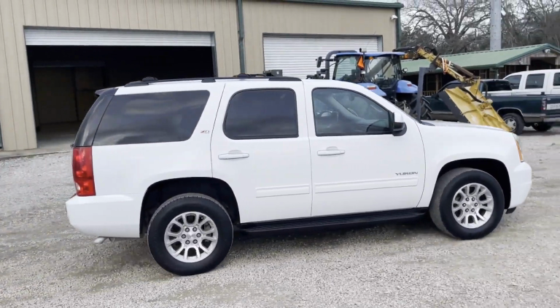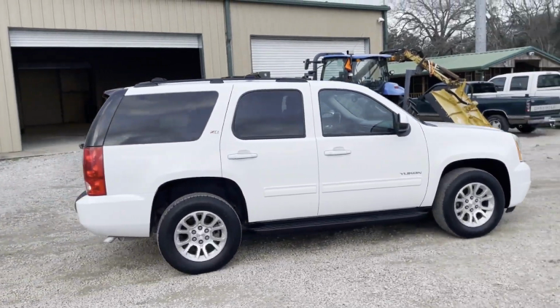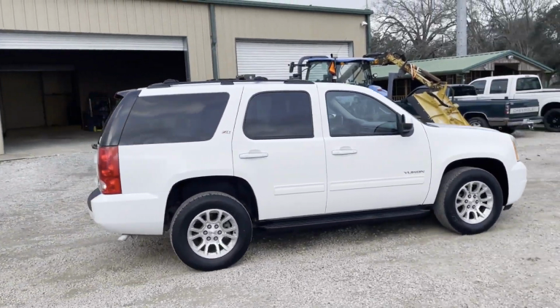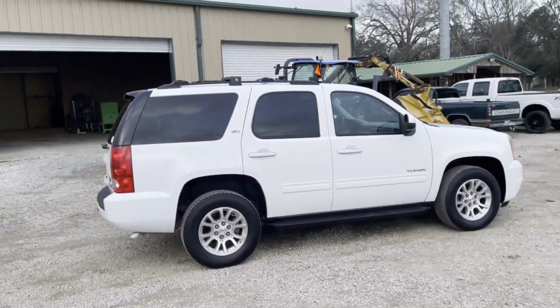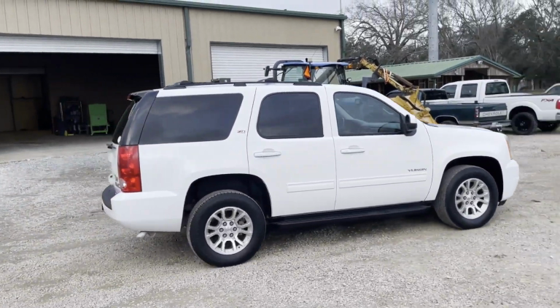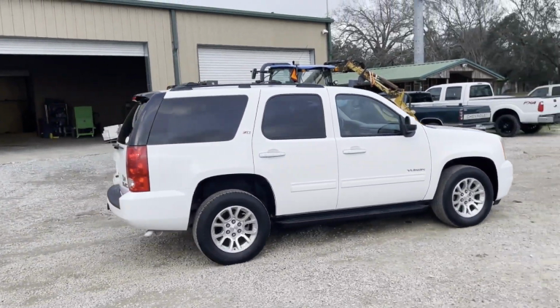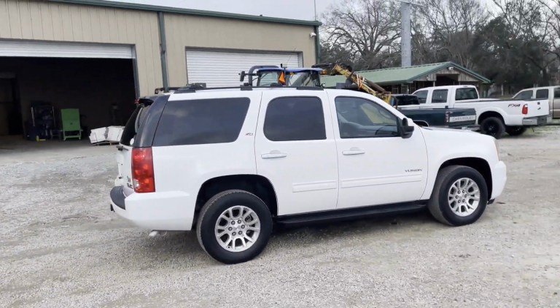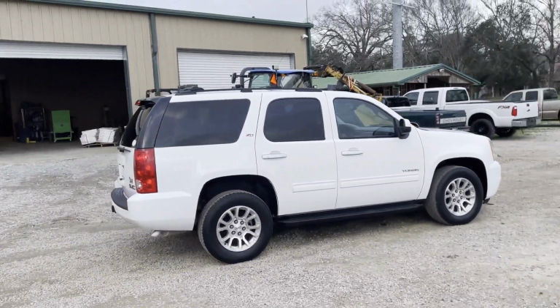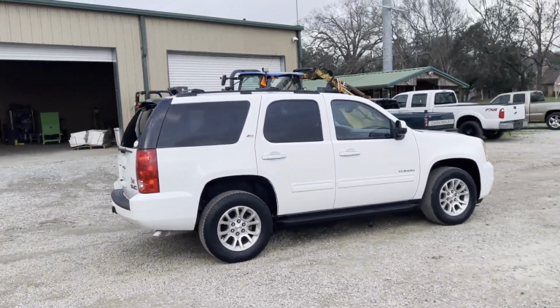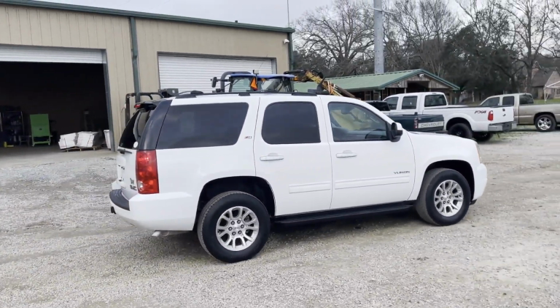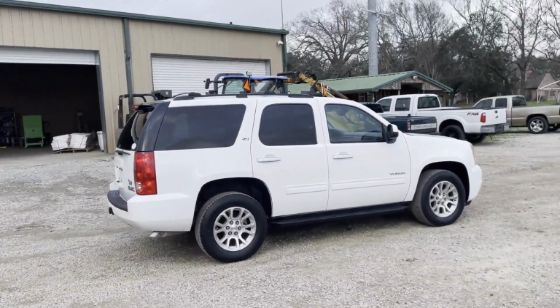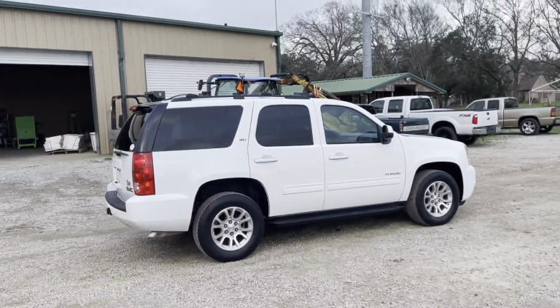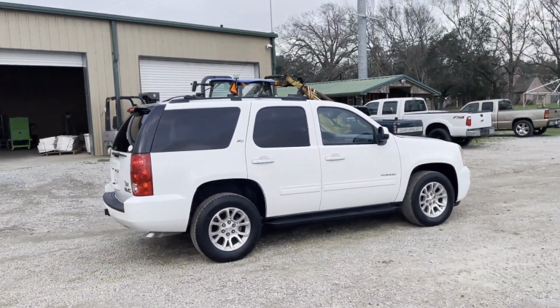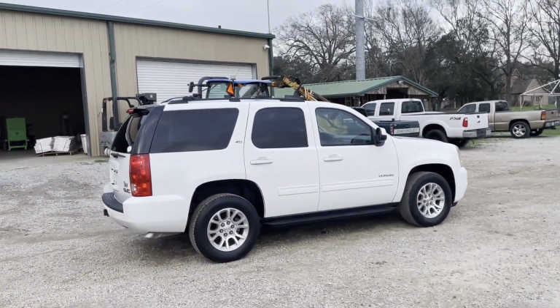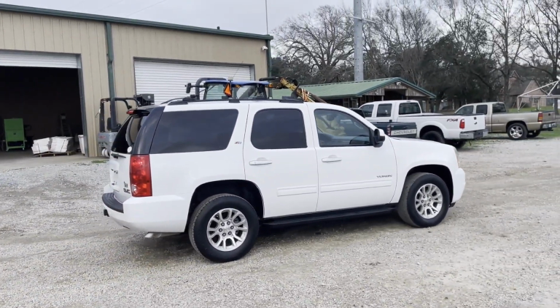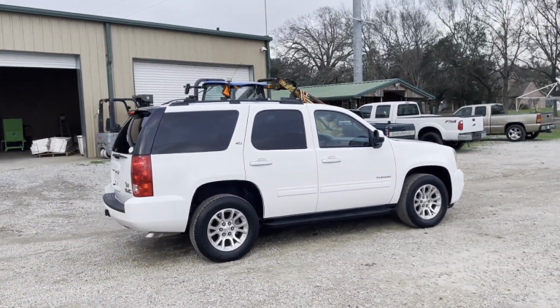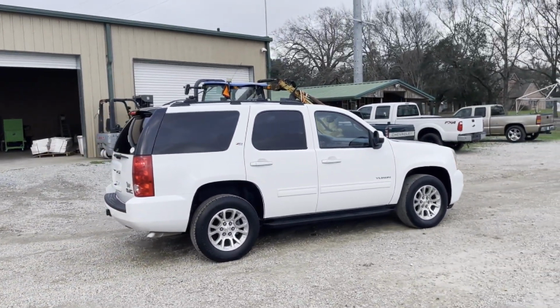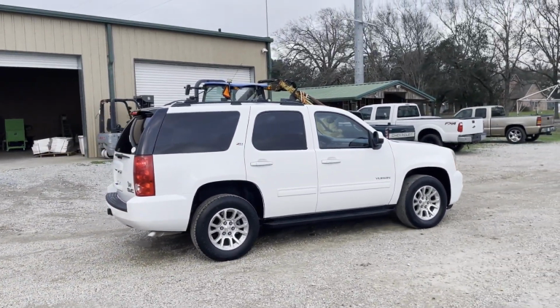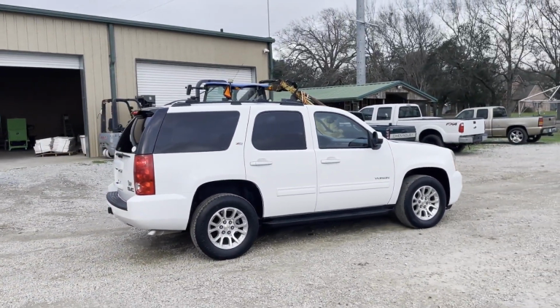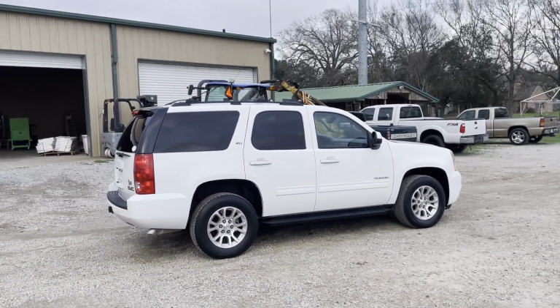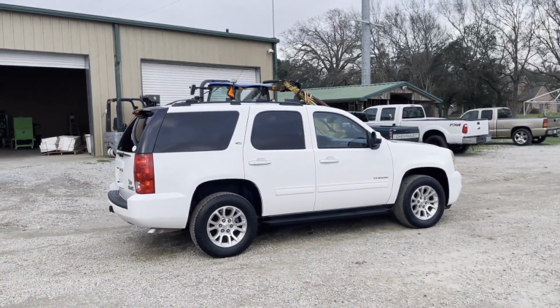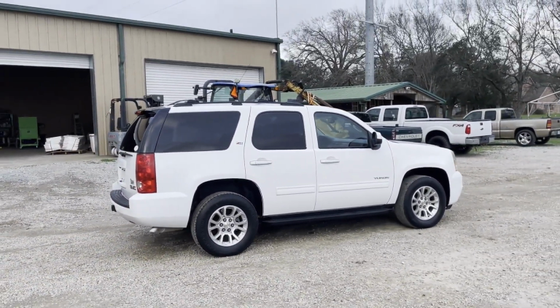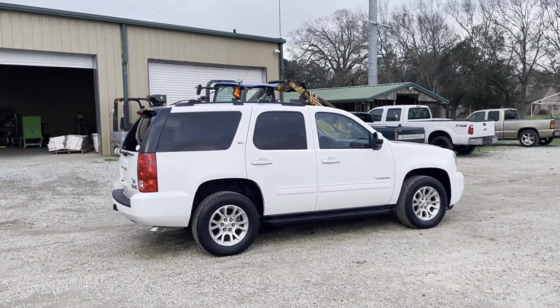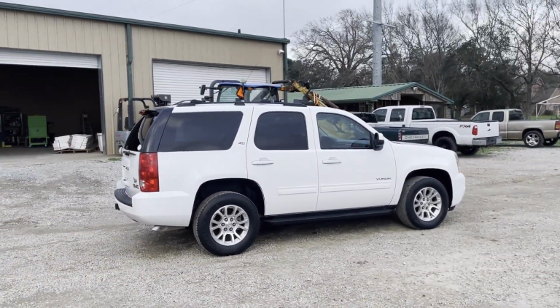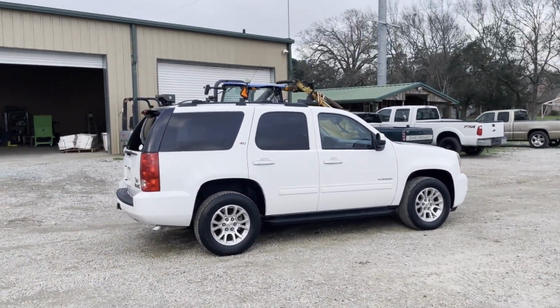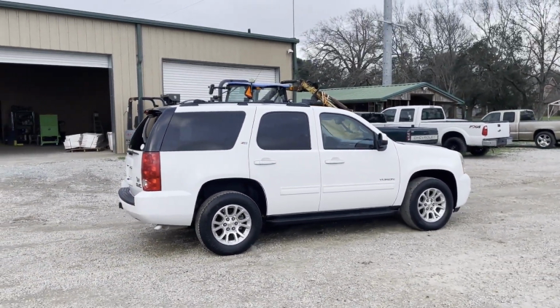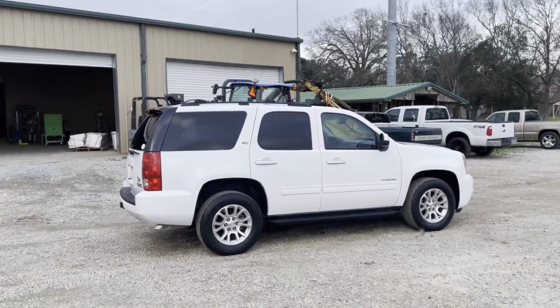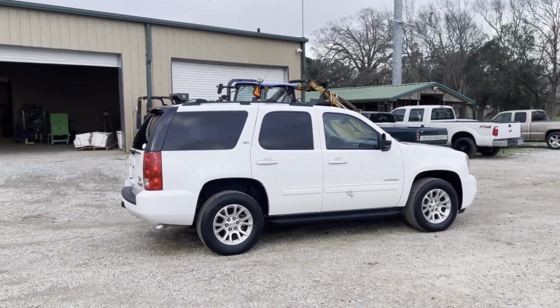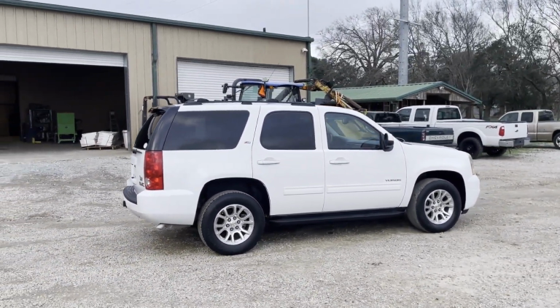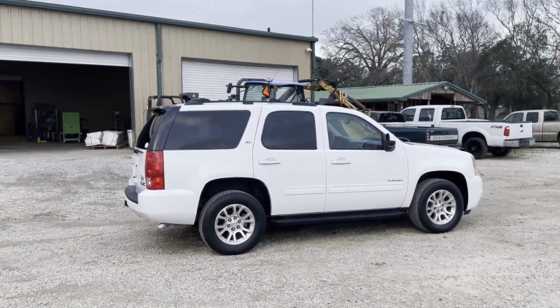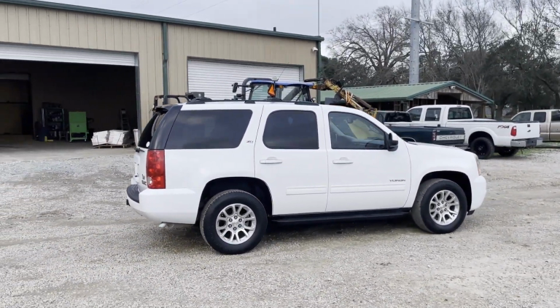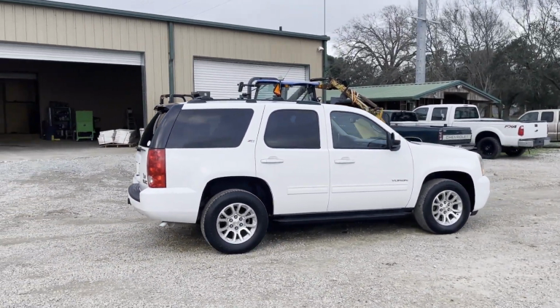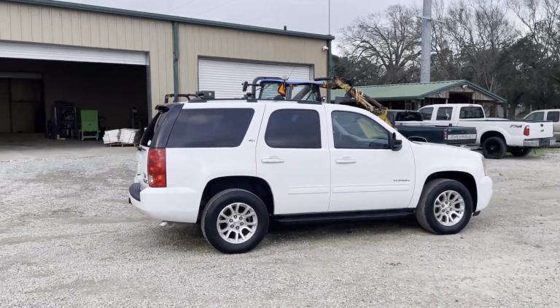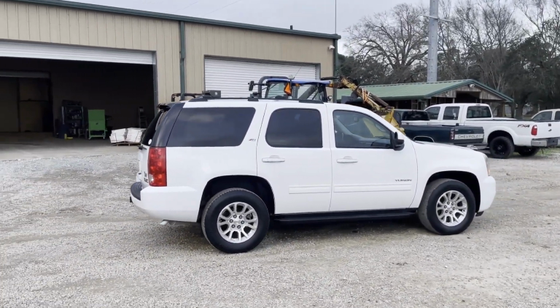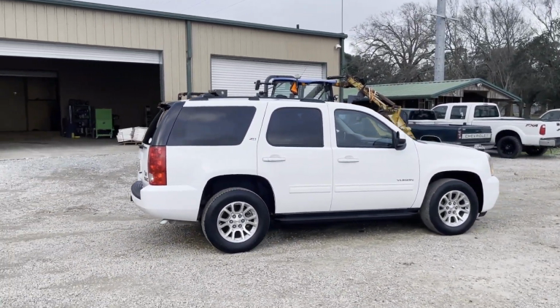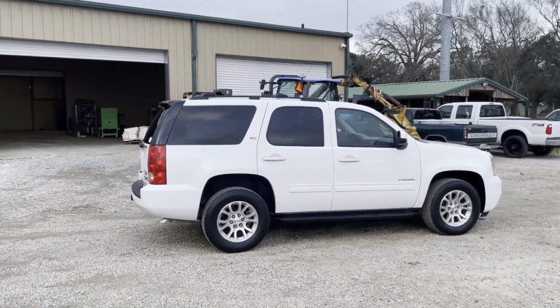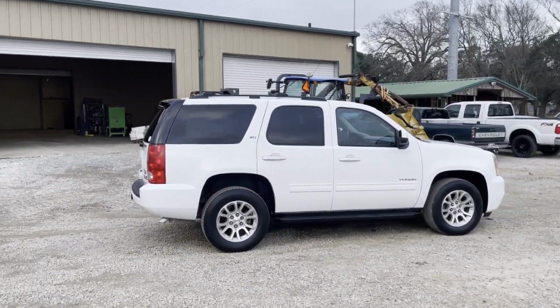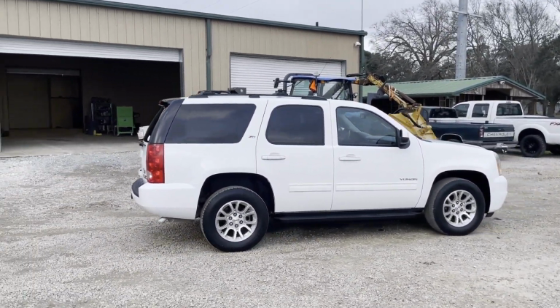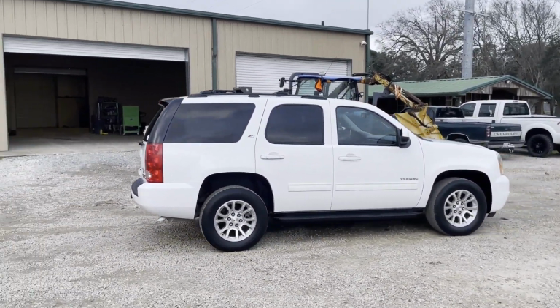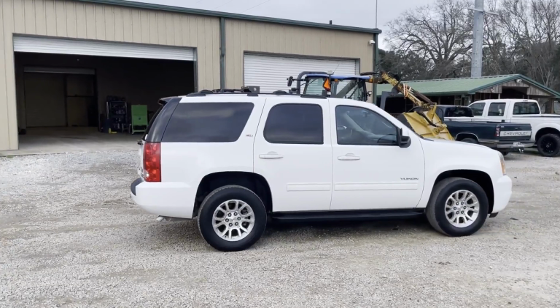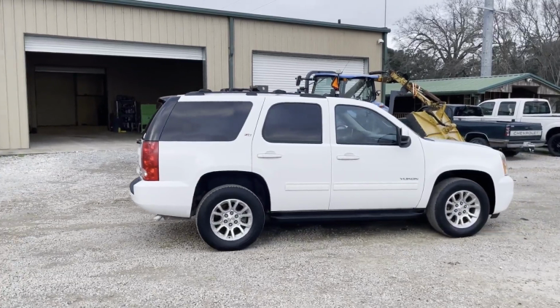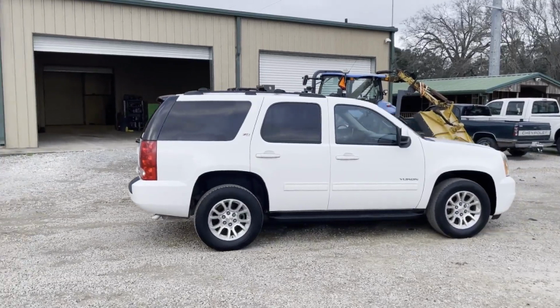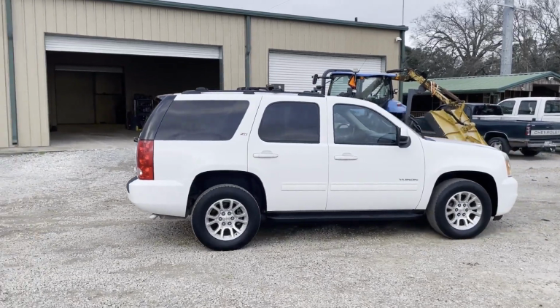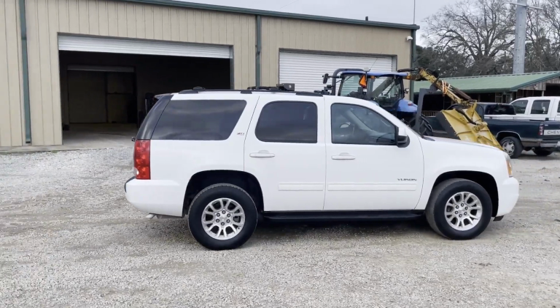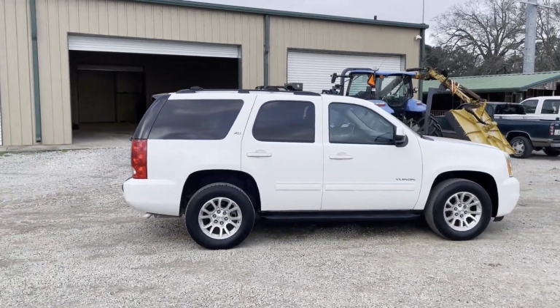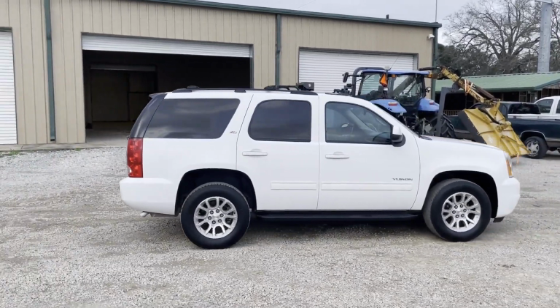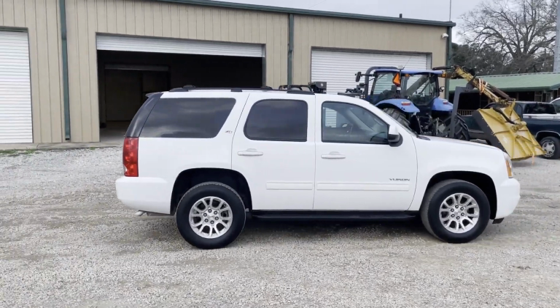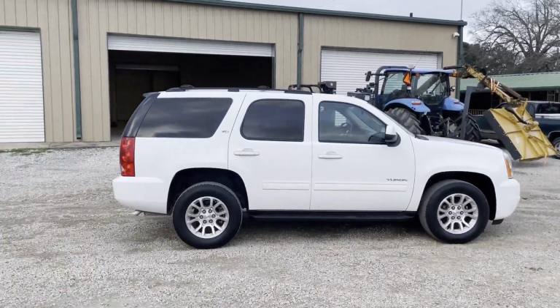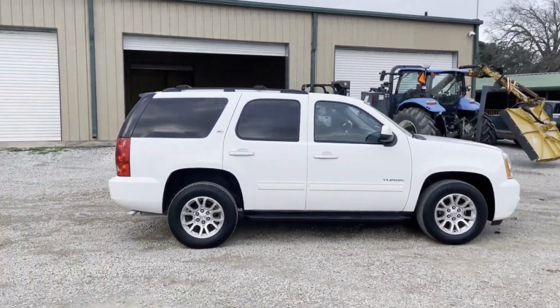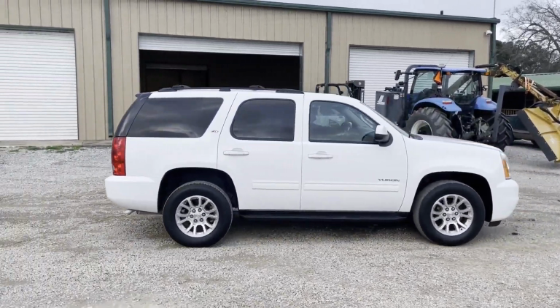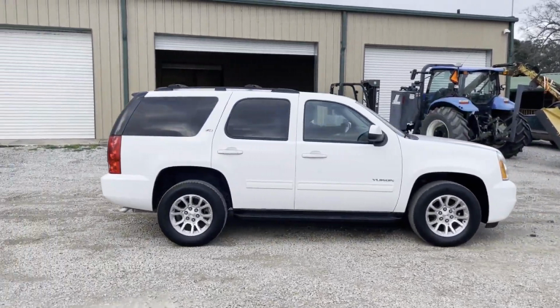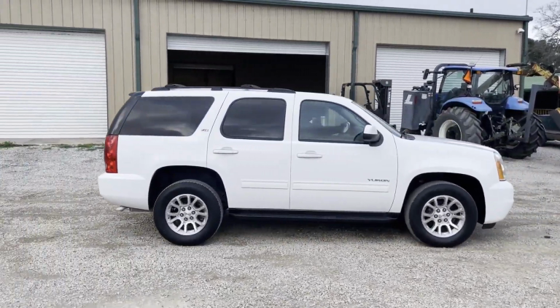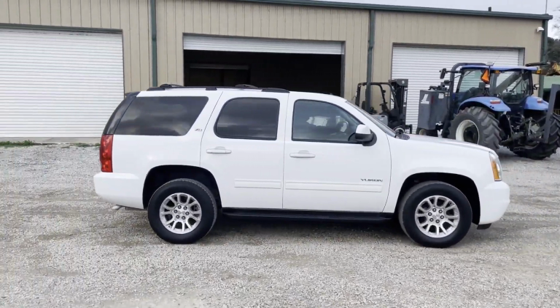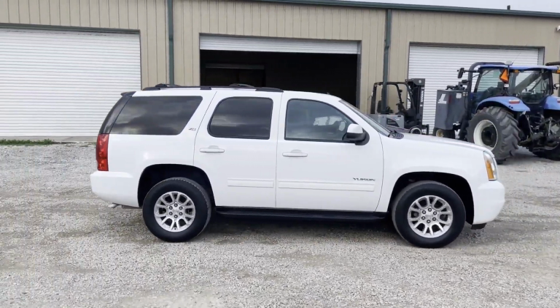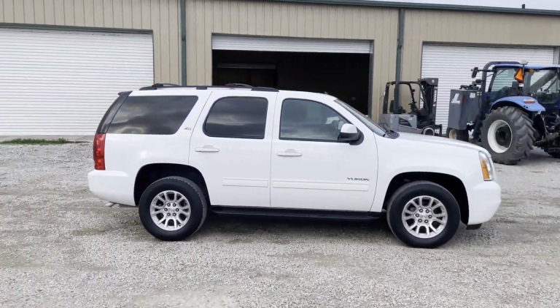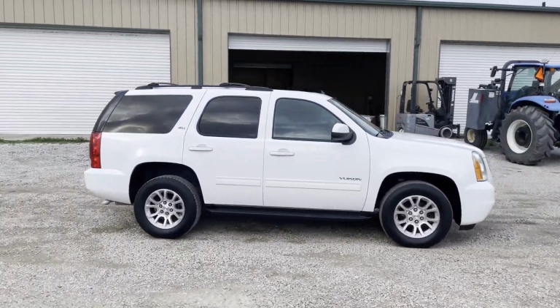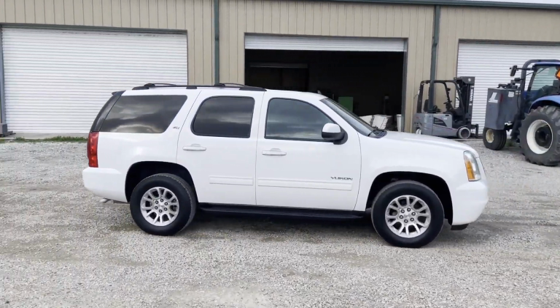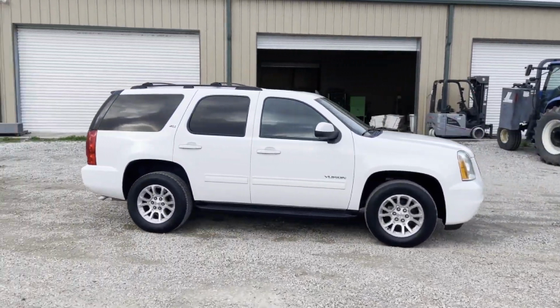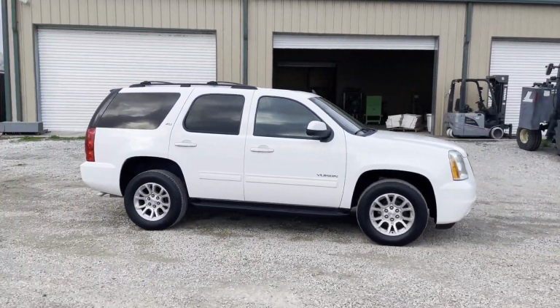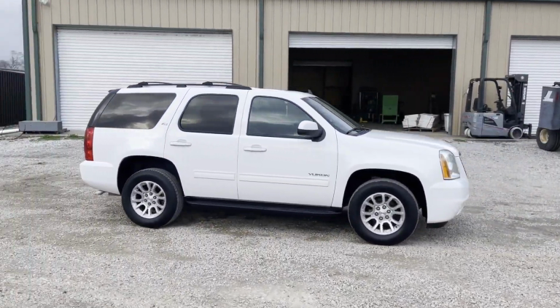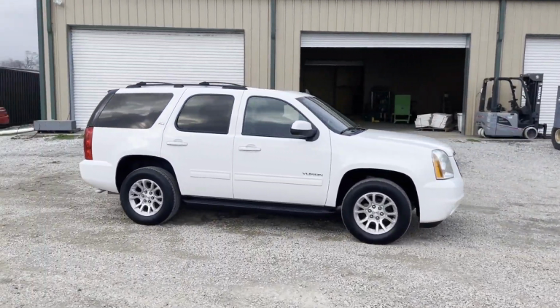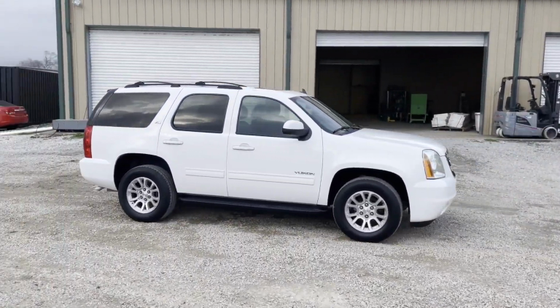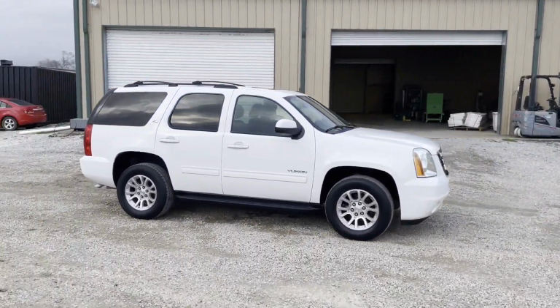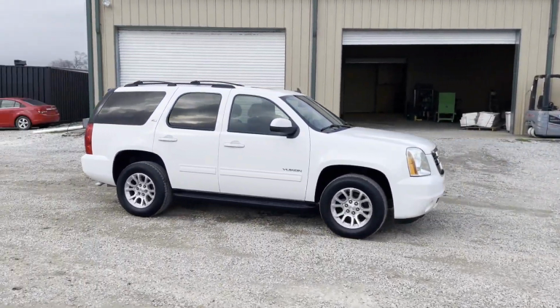What you're going to find is a 2013 GMC Yukon Z71 four-wheel drive coming to Southwest Louisiana at auction time. Thank you.